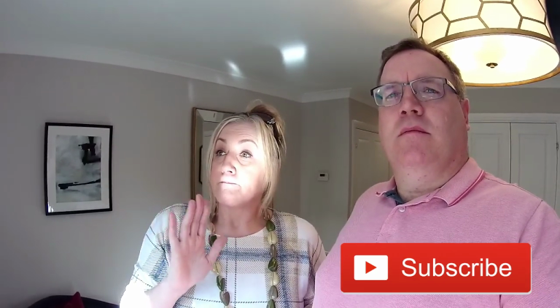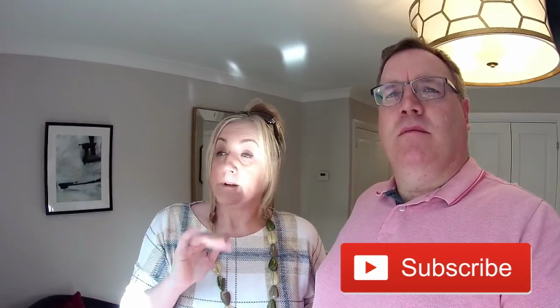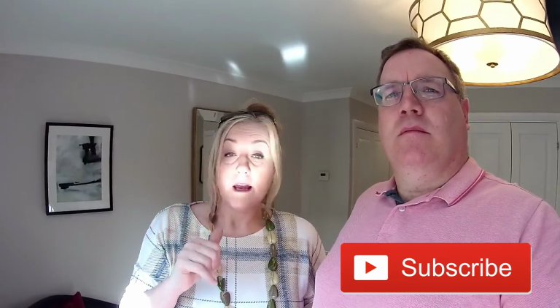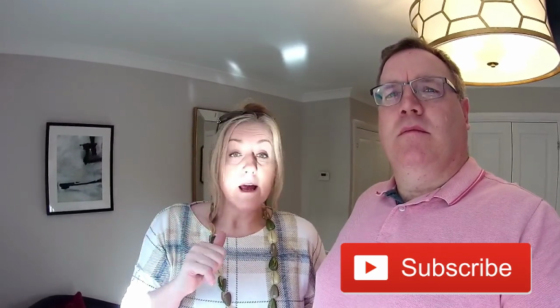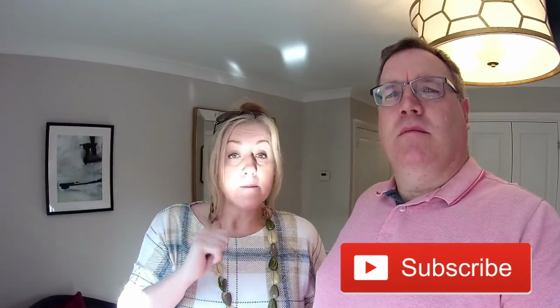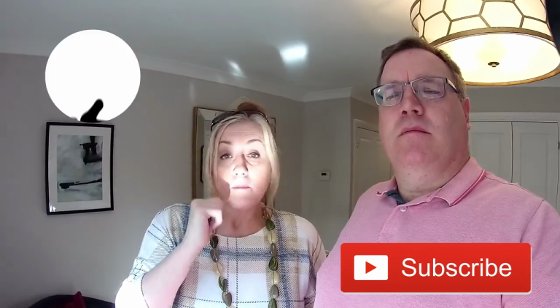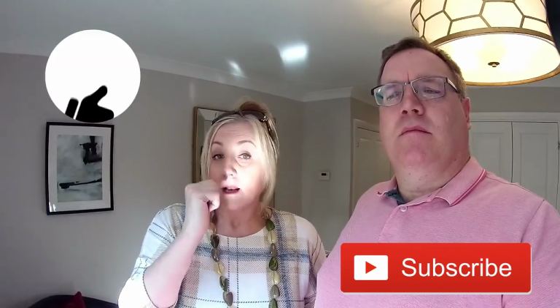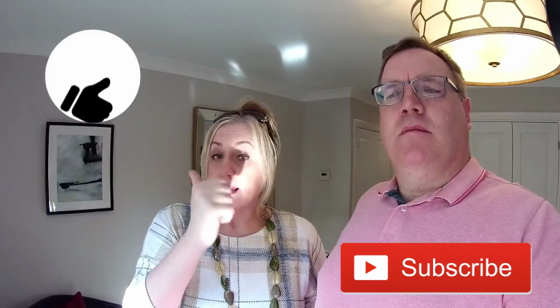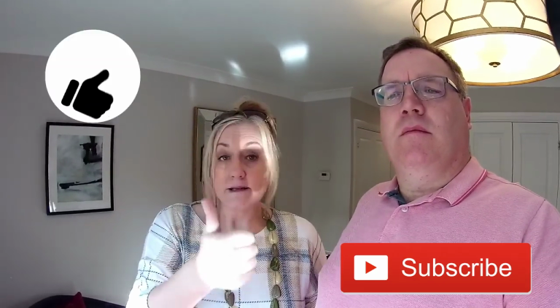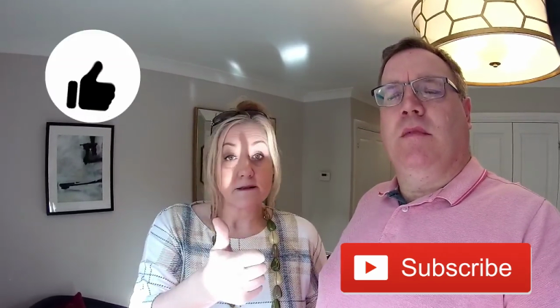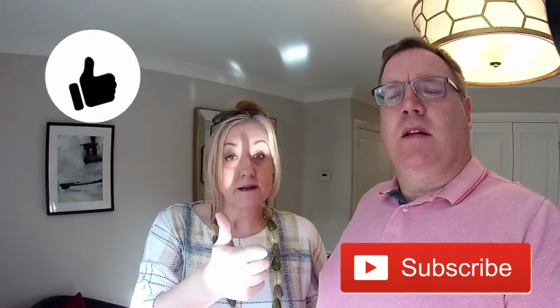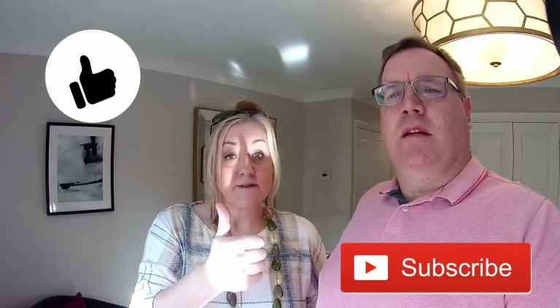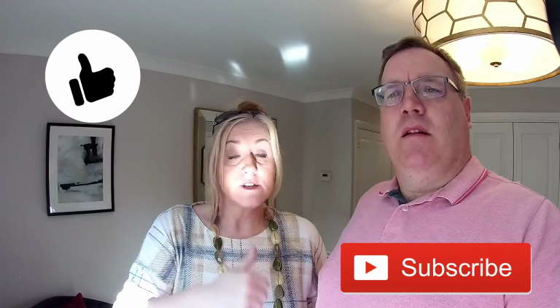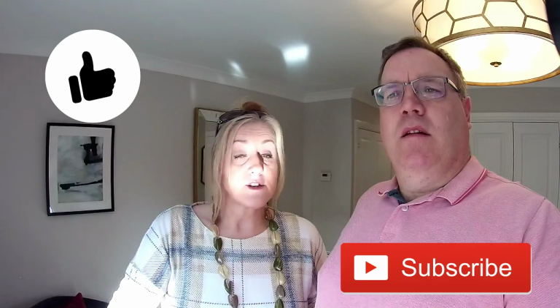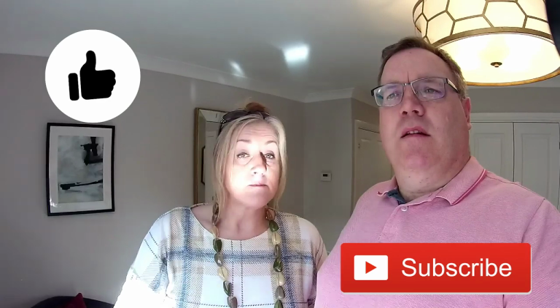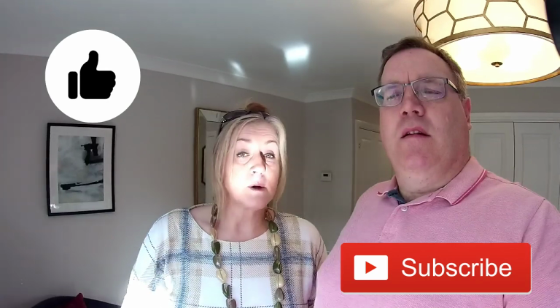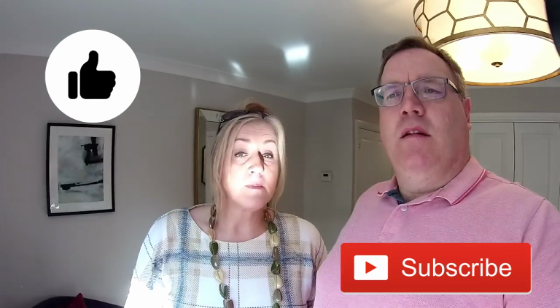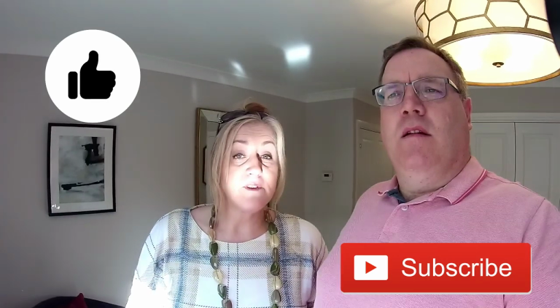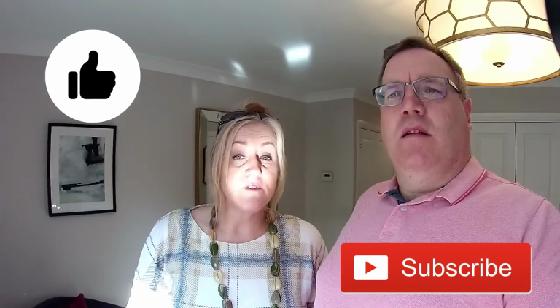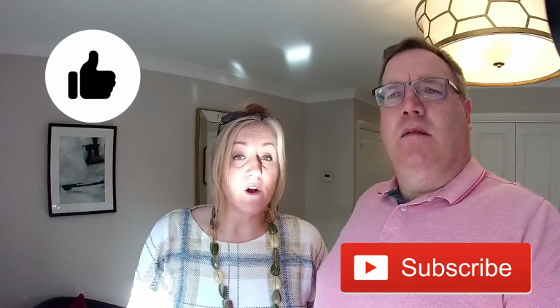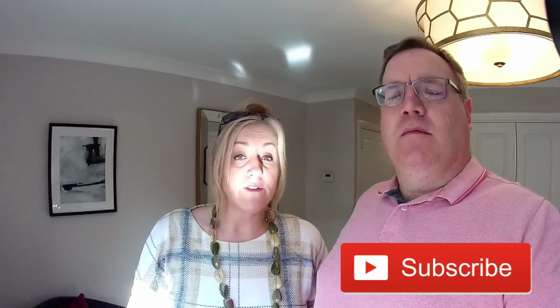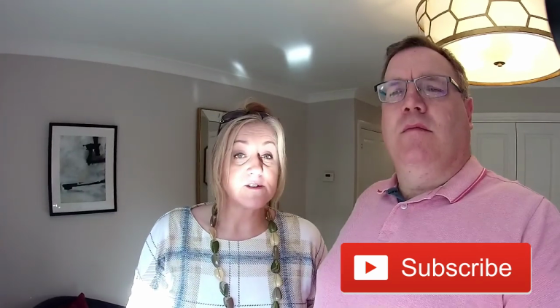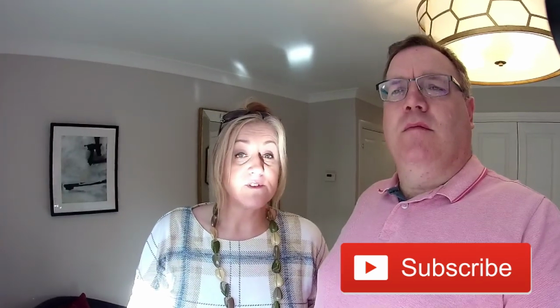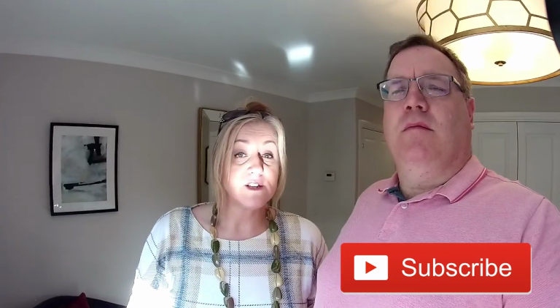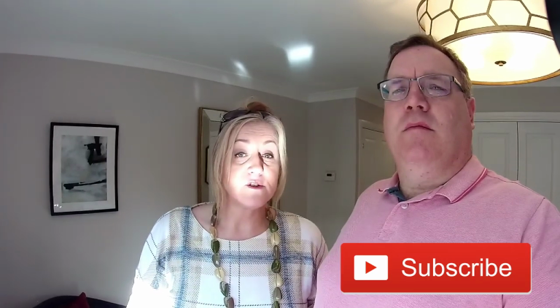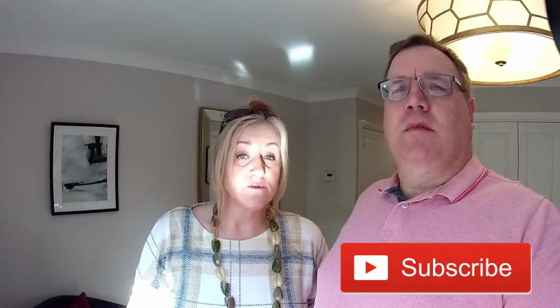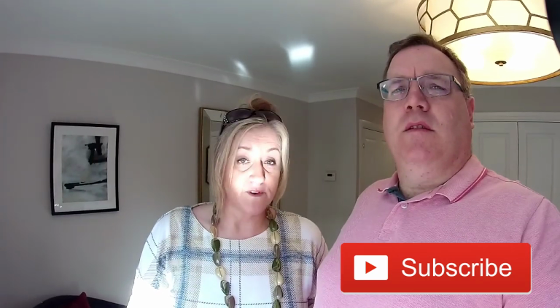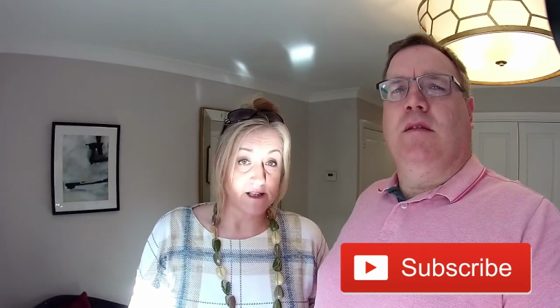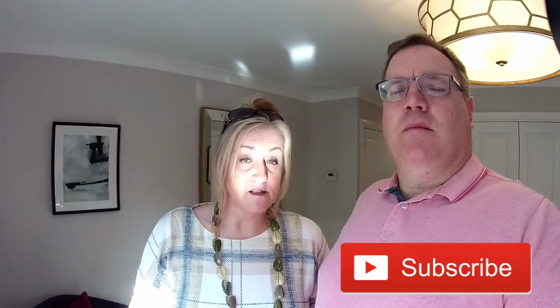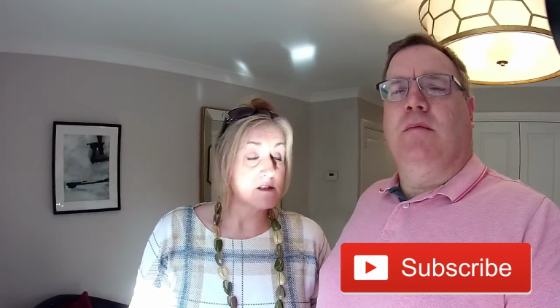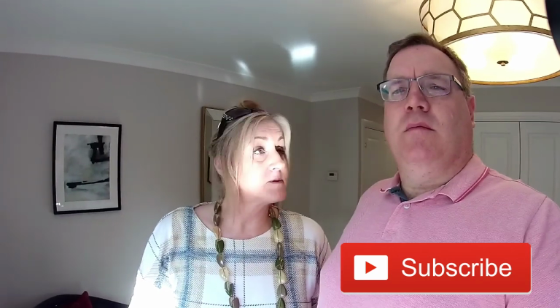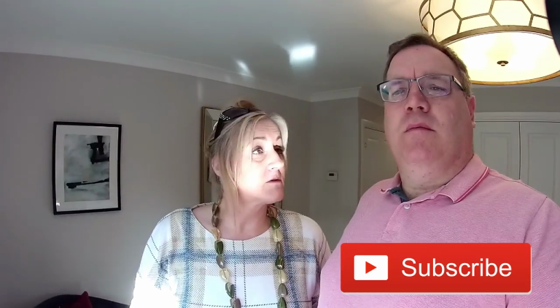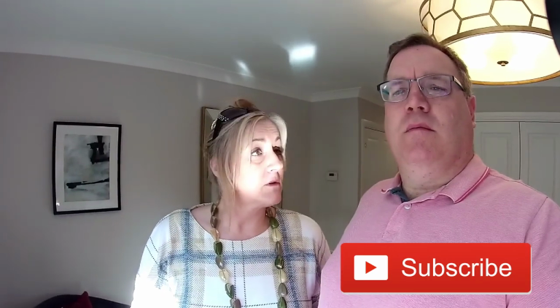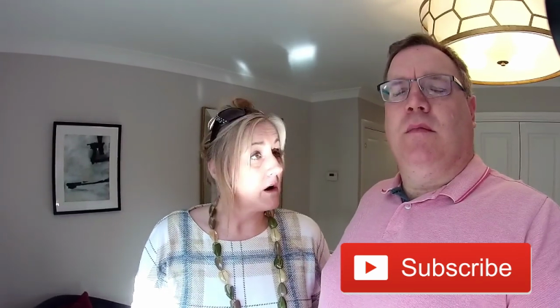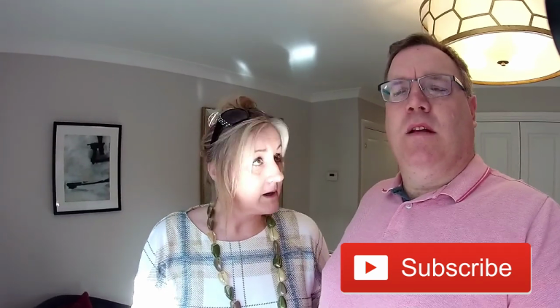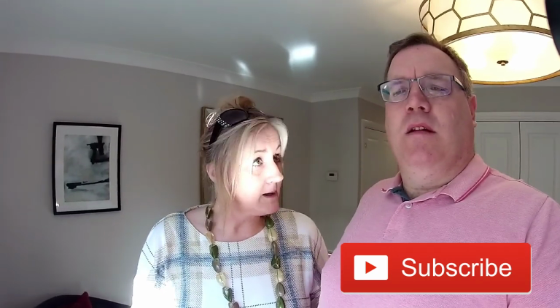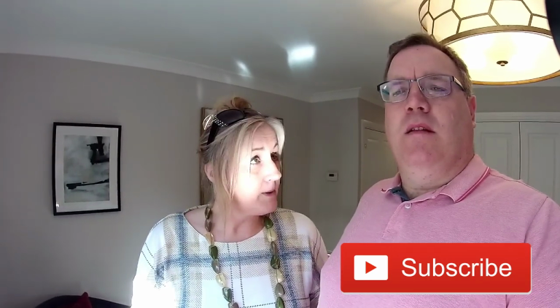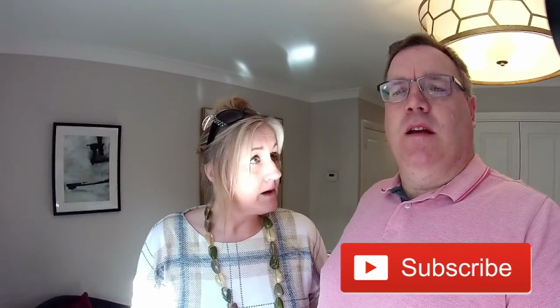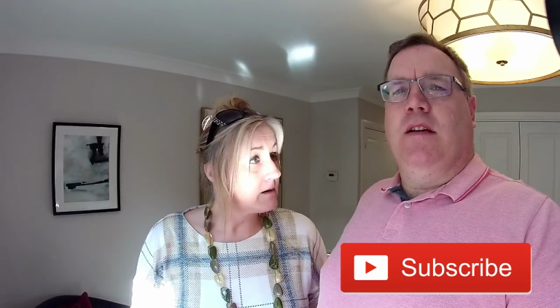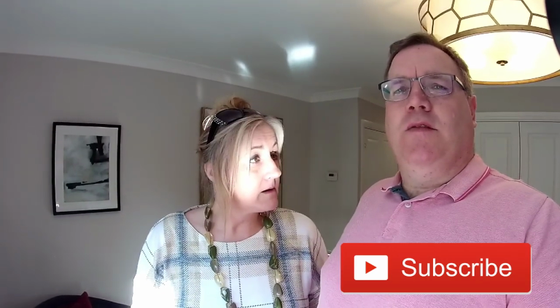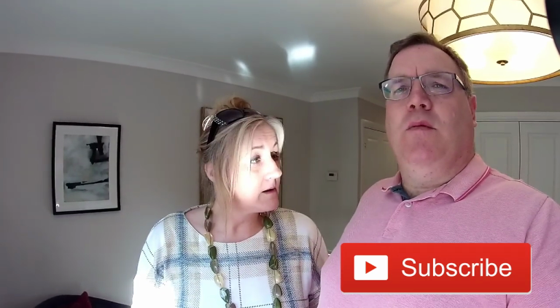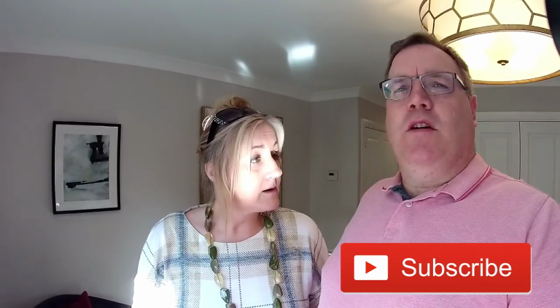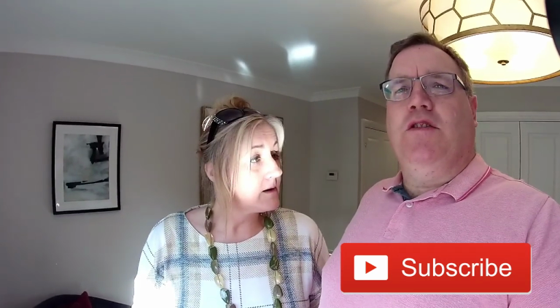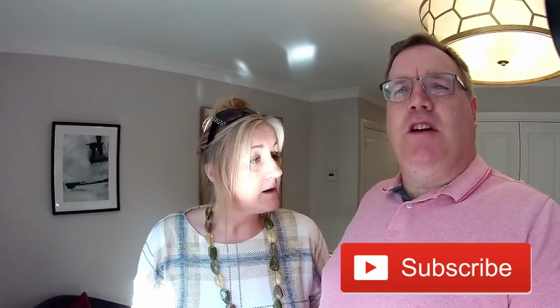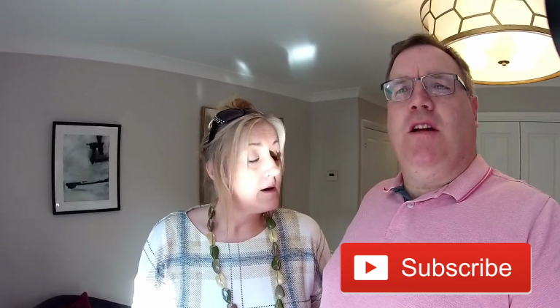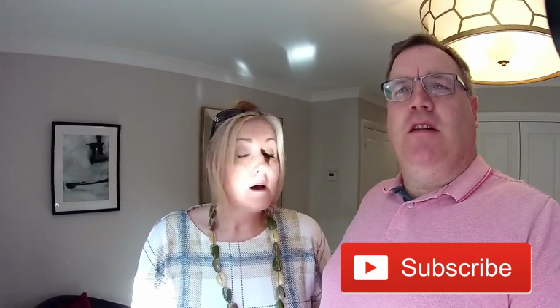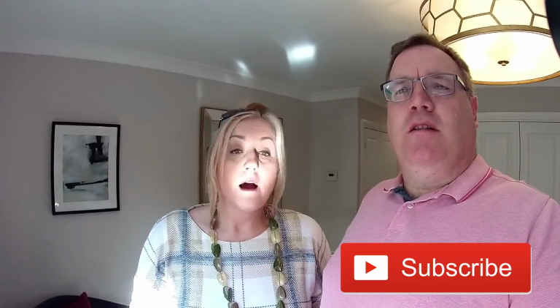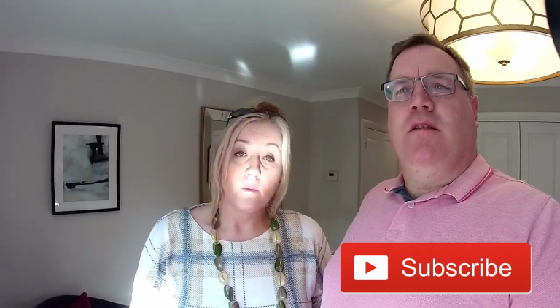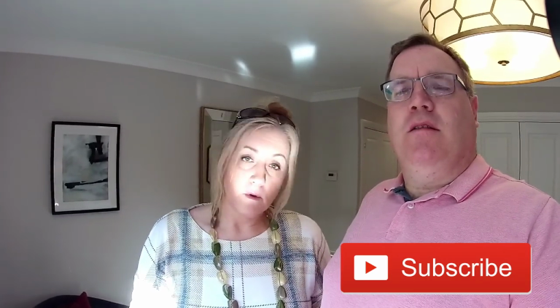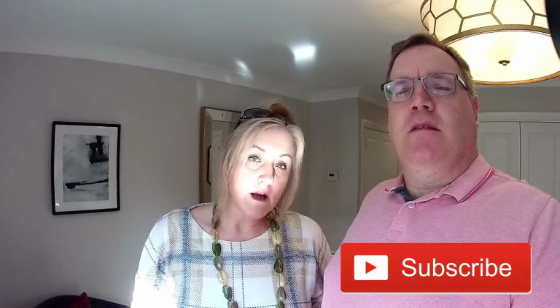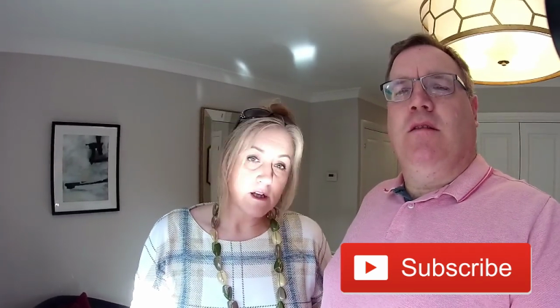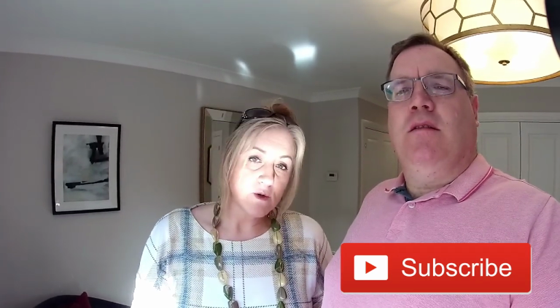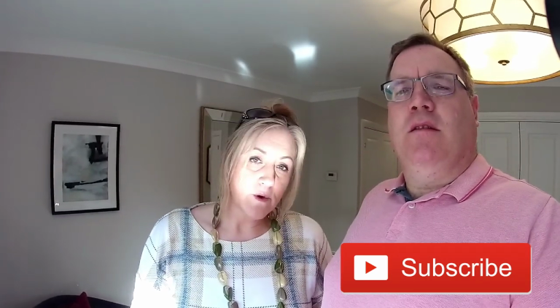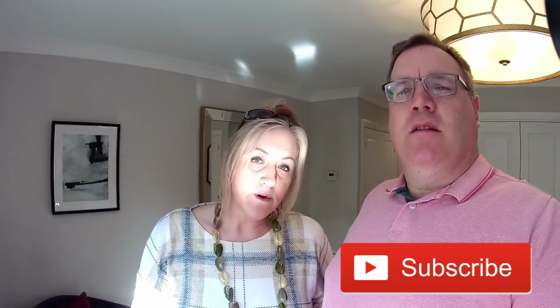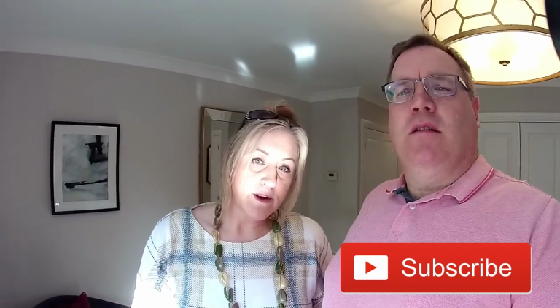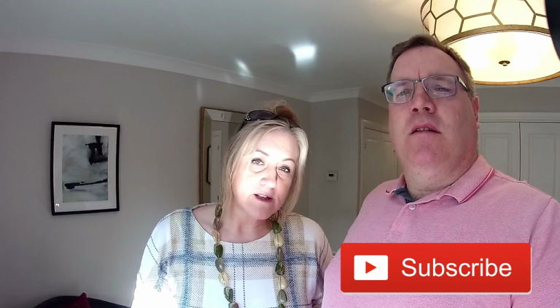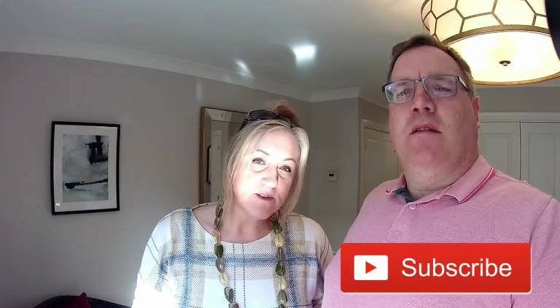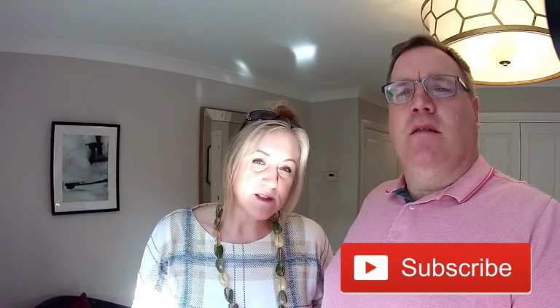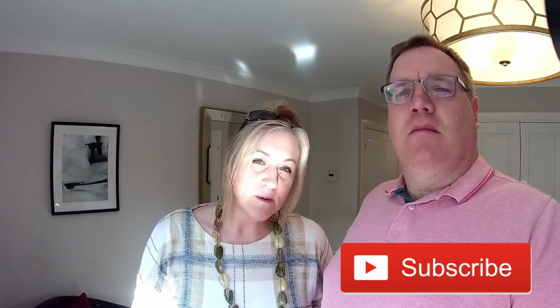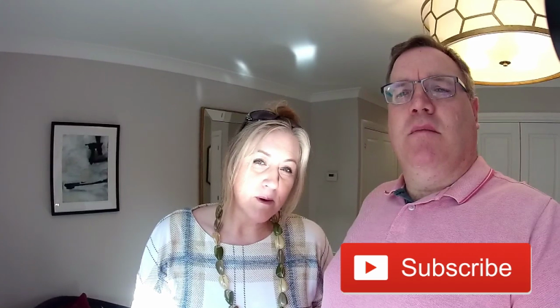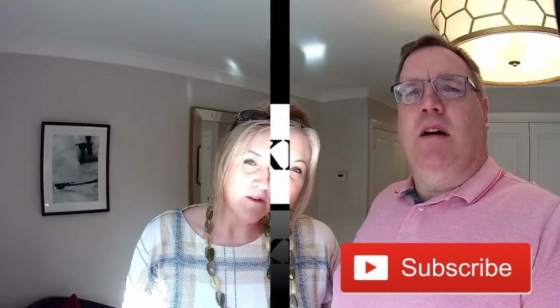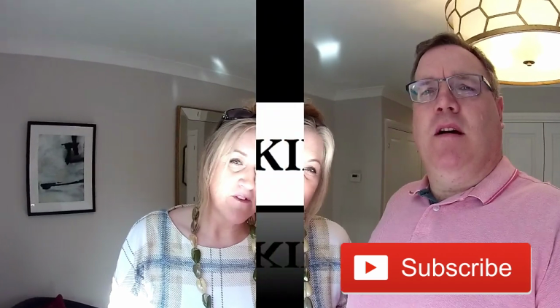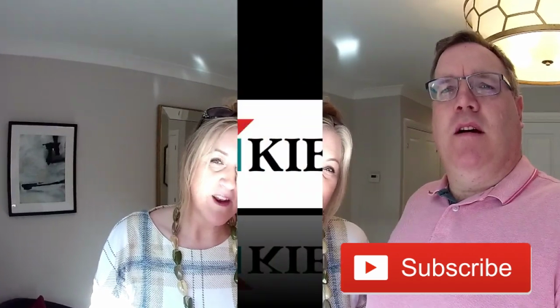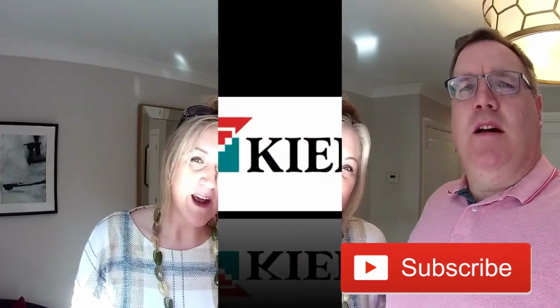Please give us a thumbs up if you've liked this video. Don't forget to subscribe. Thanks for watching, and we'll catch you on our next video. Bye for now.